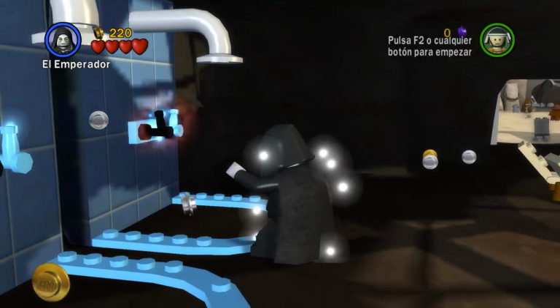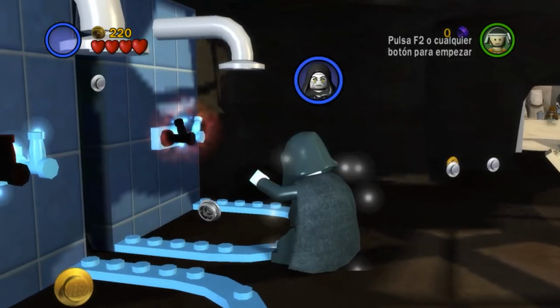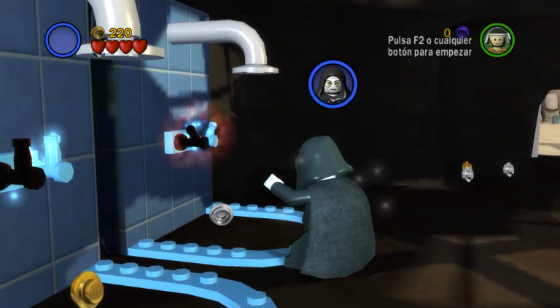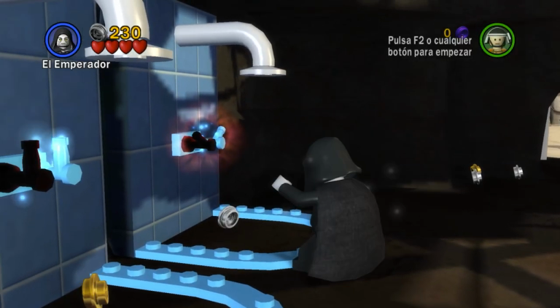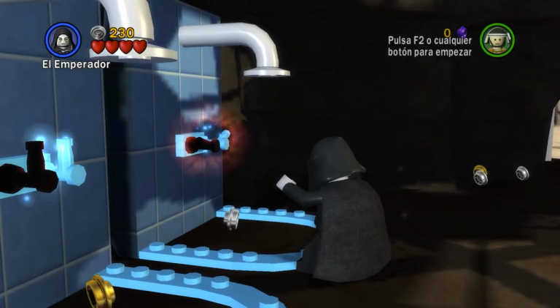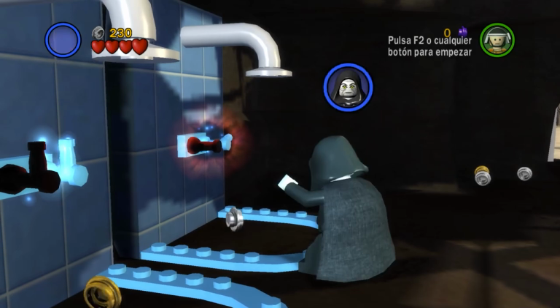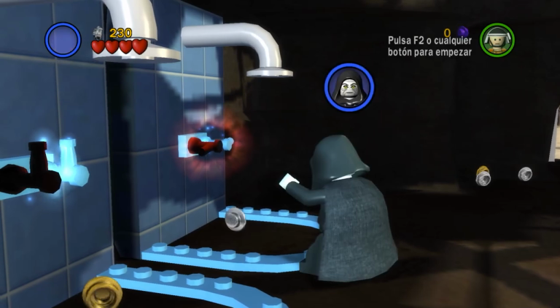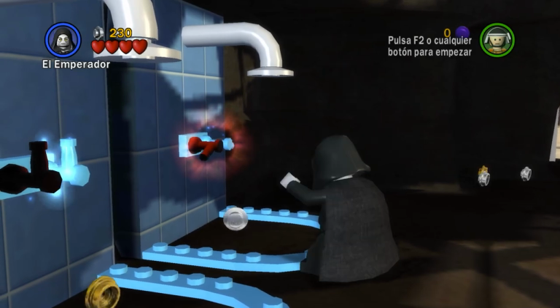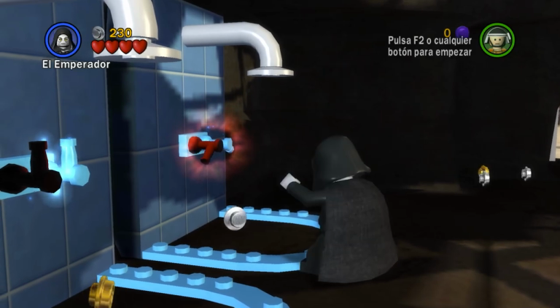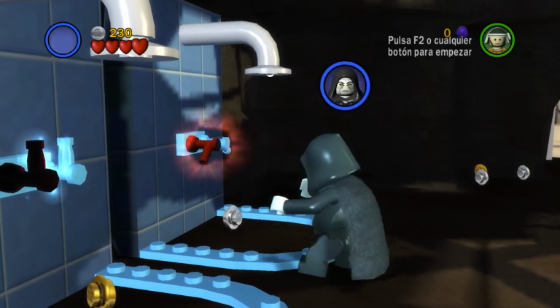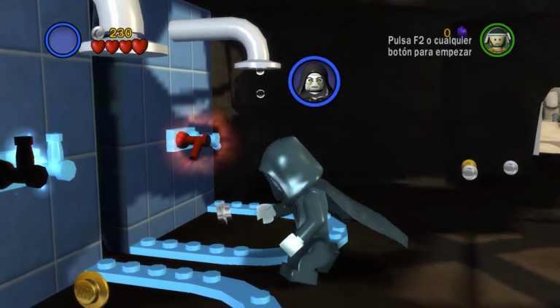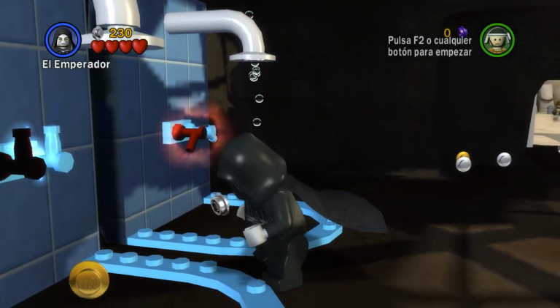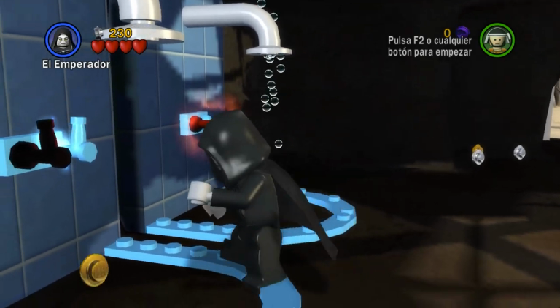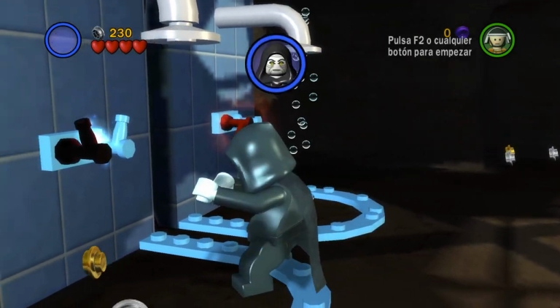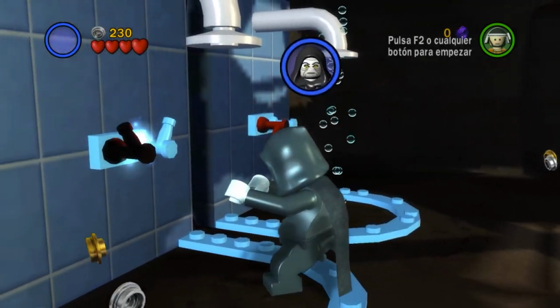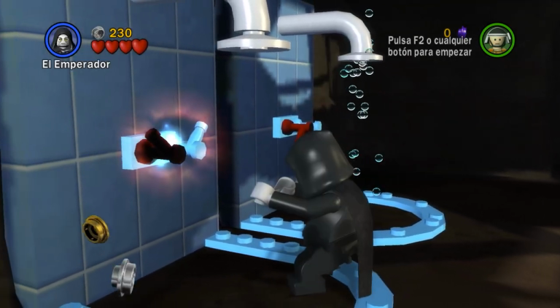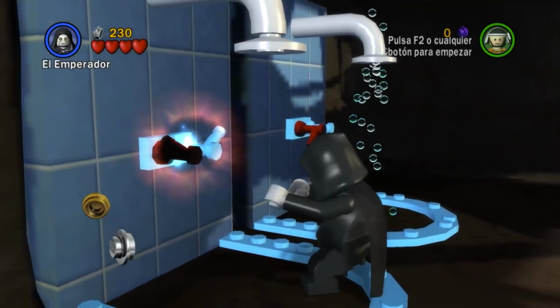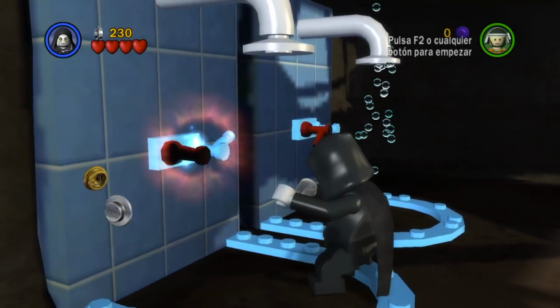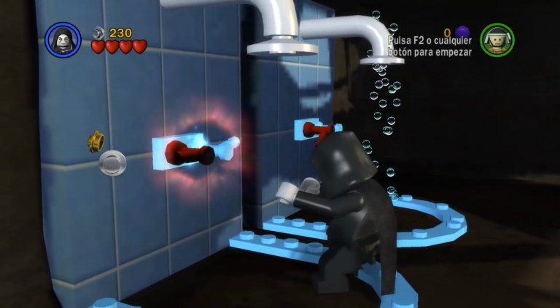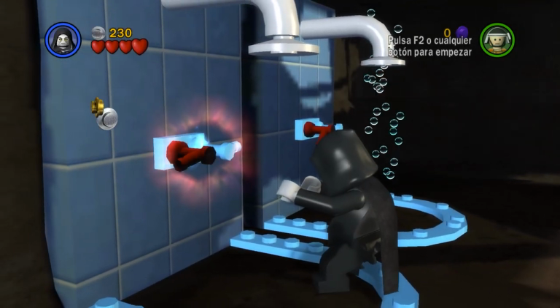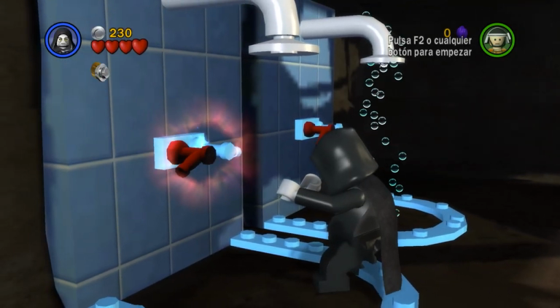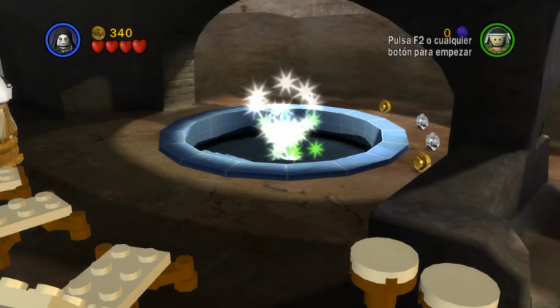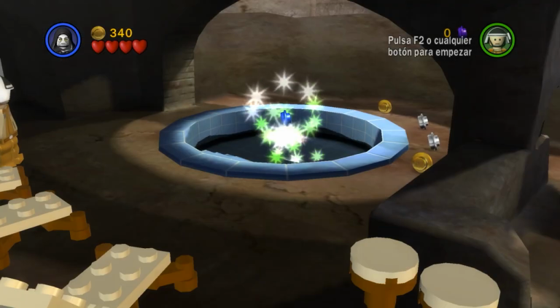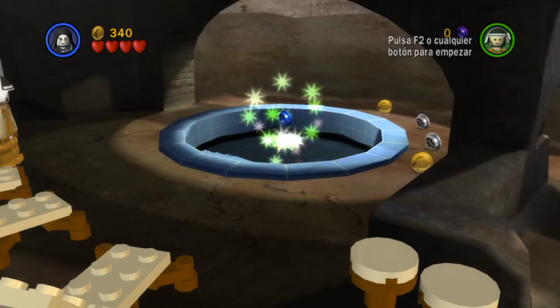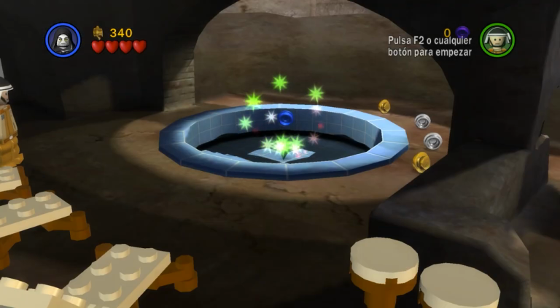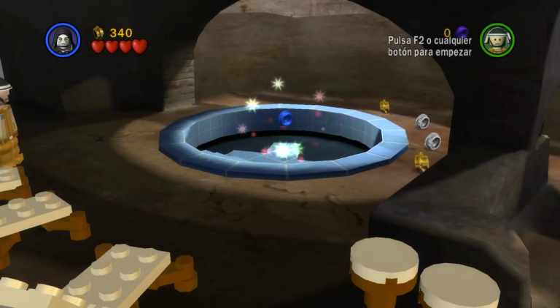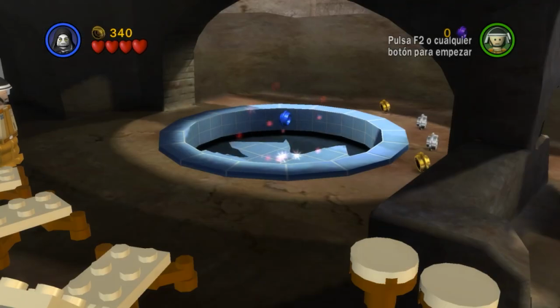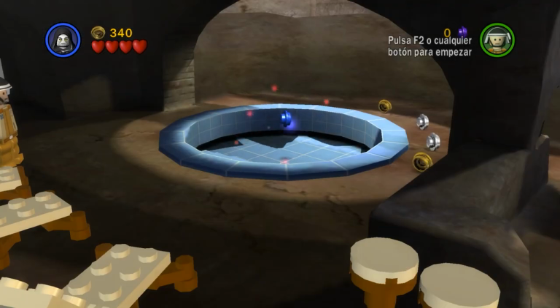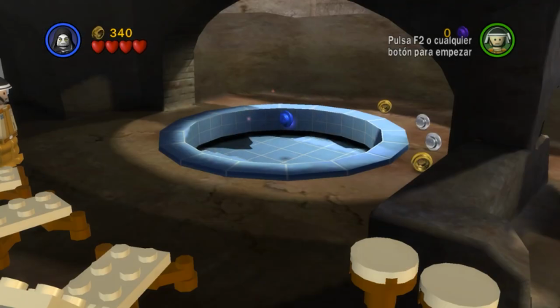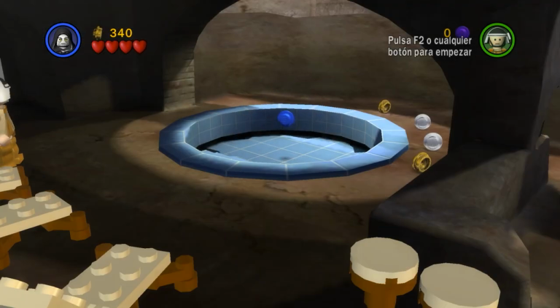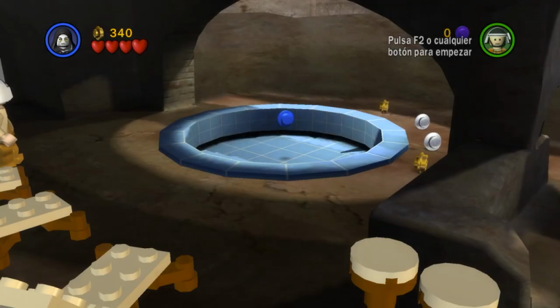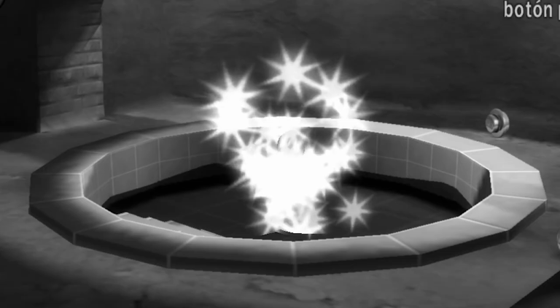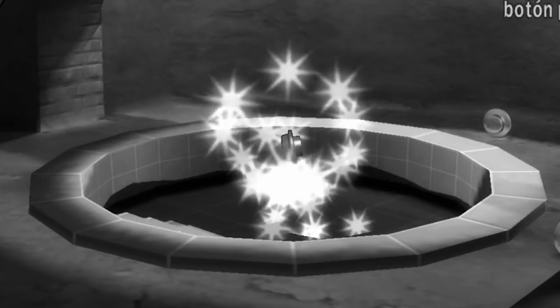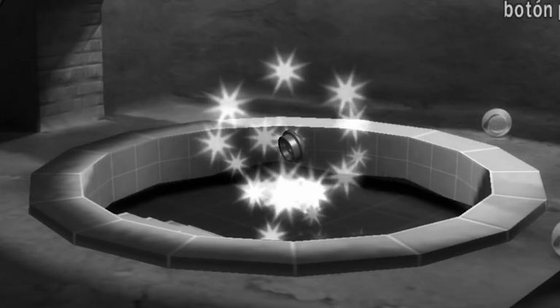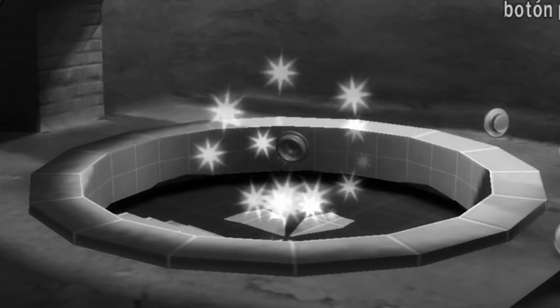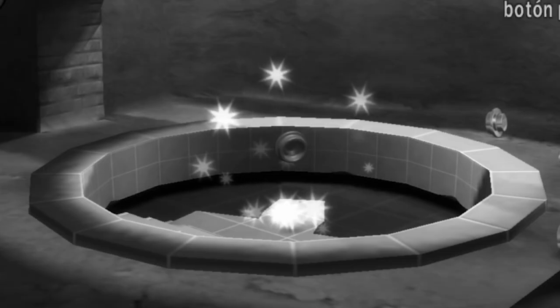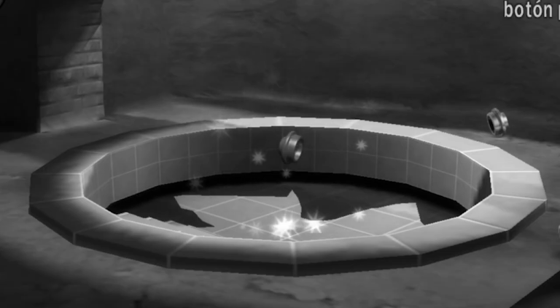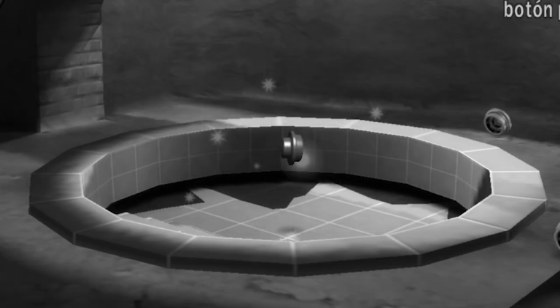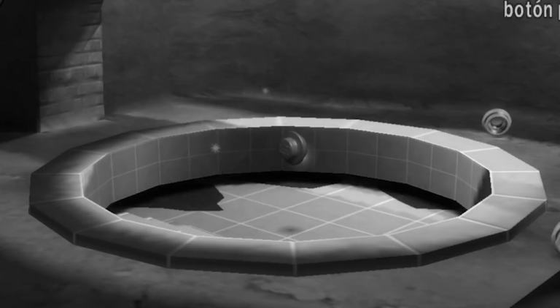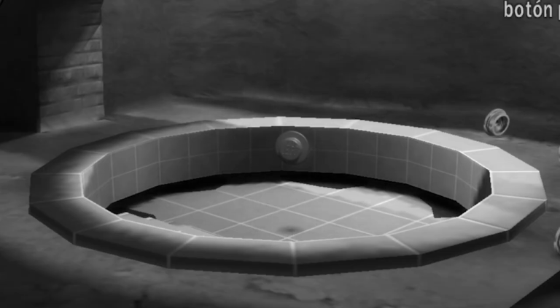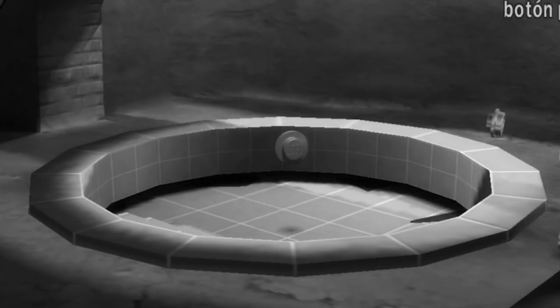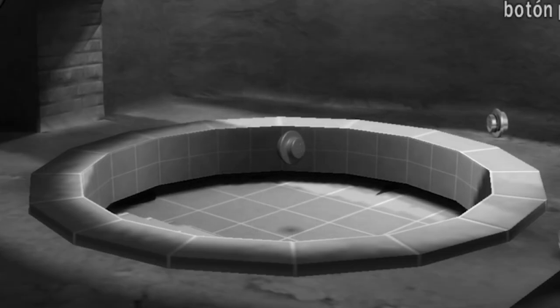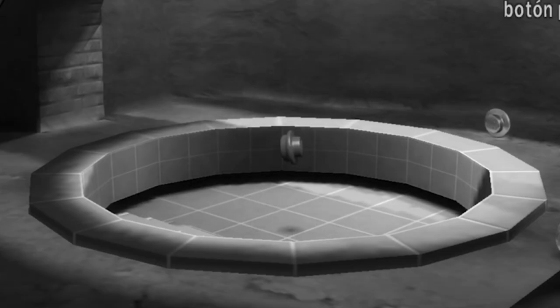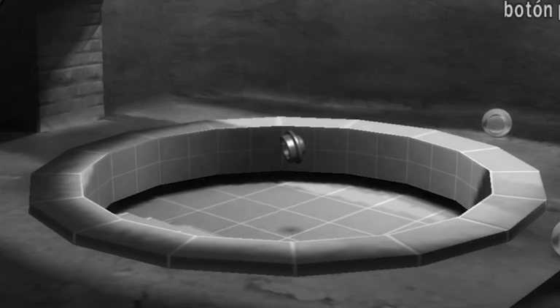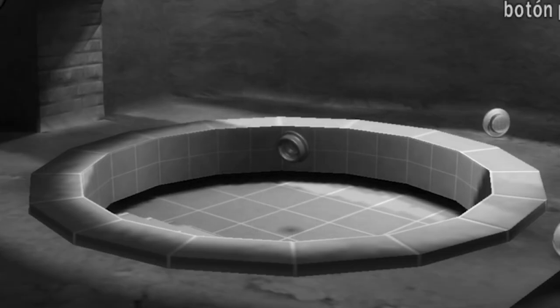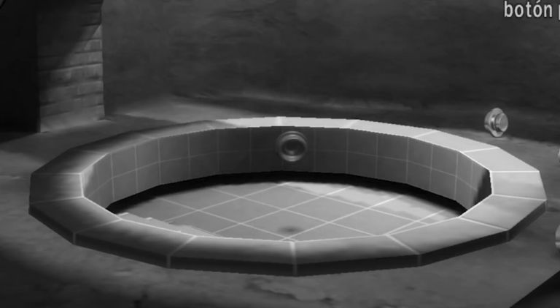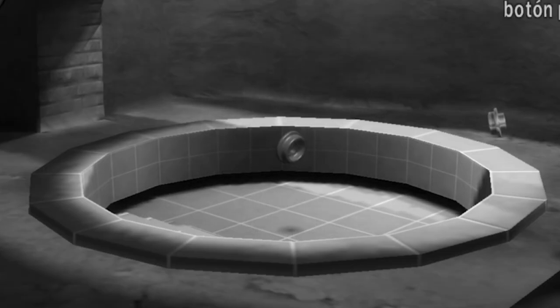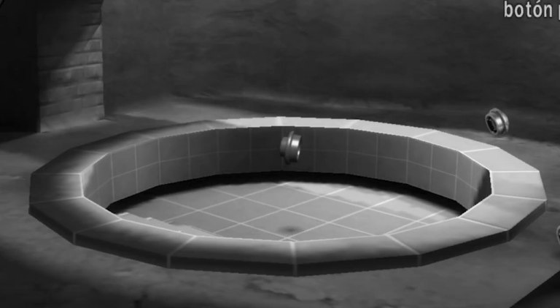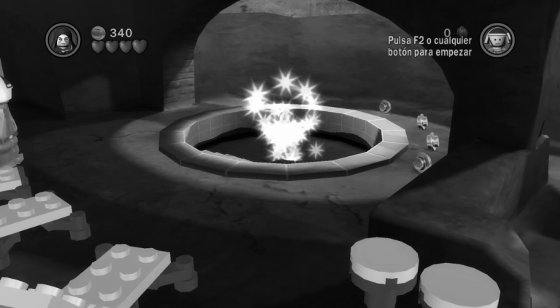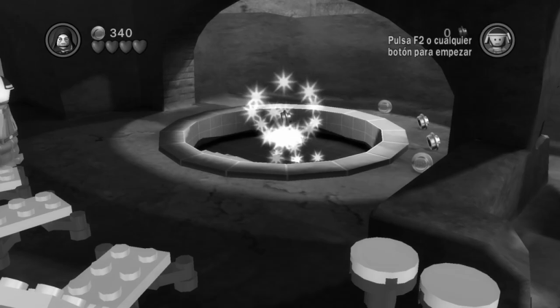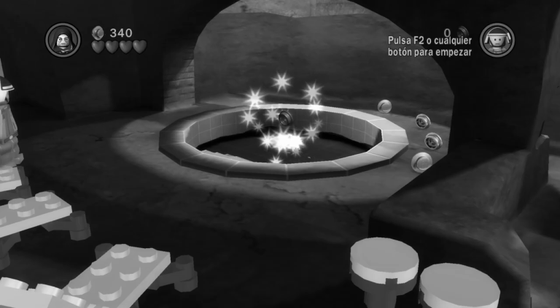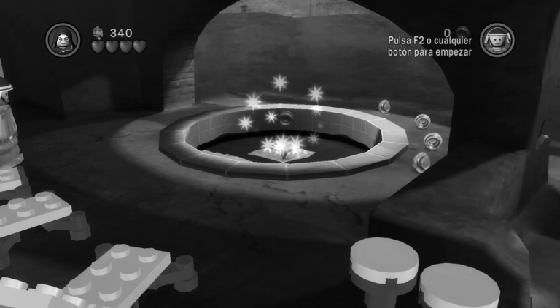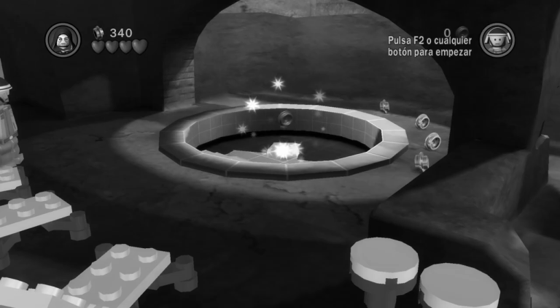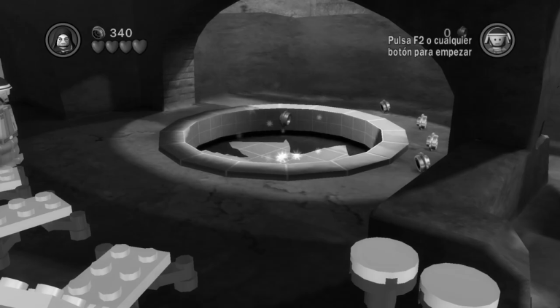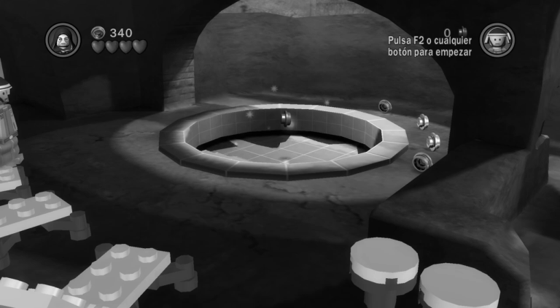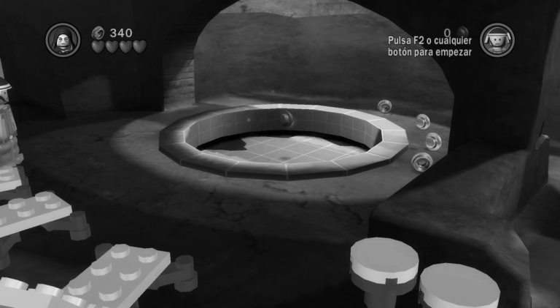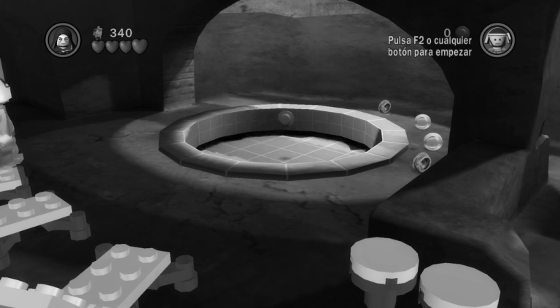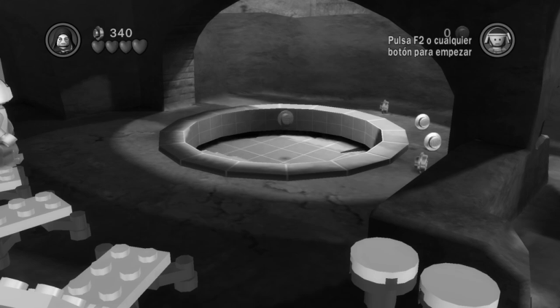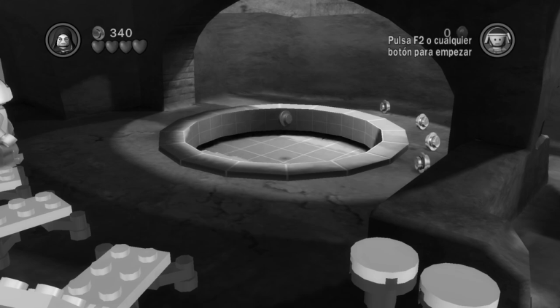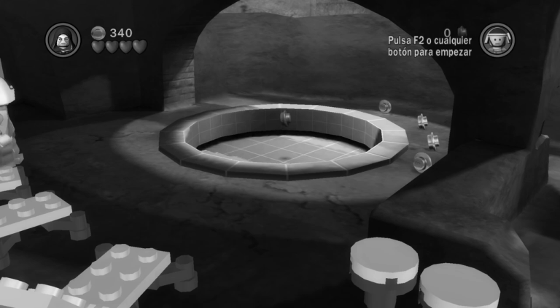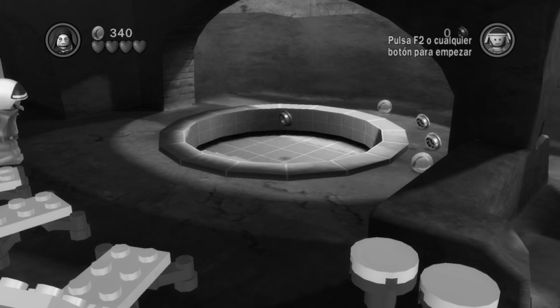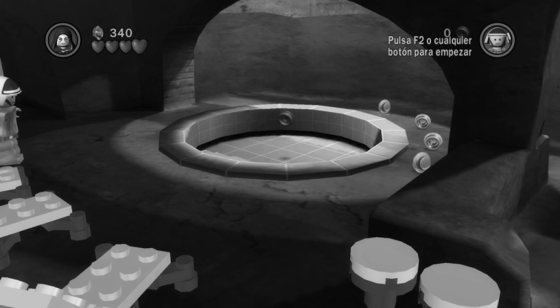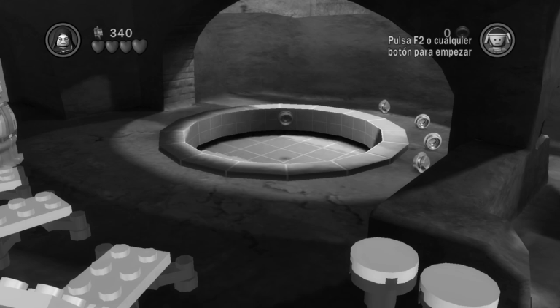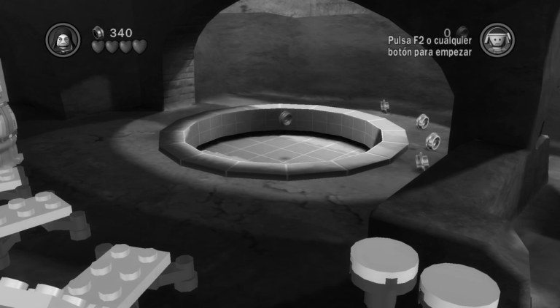Also, if you turn on each of the showers, a minikit will appear. I've already collected that though, so now it's just a blue stud. Still happy.